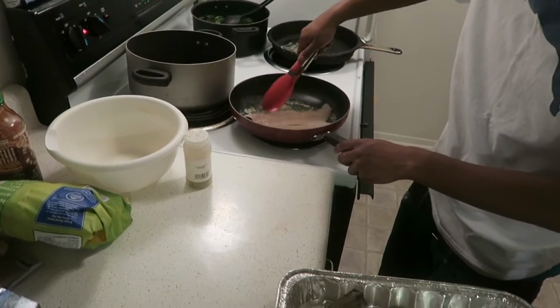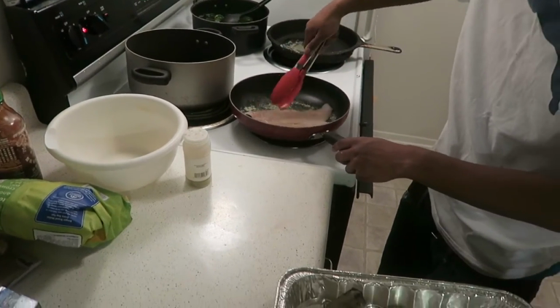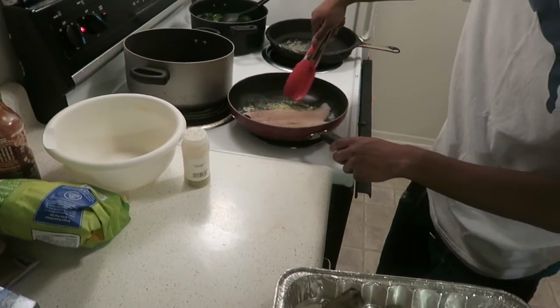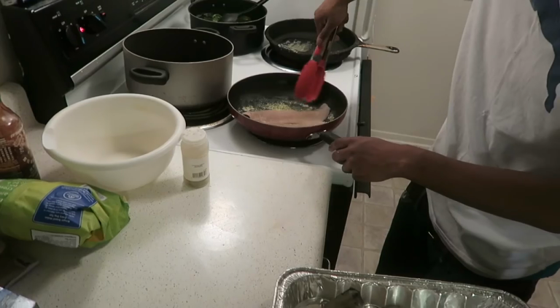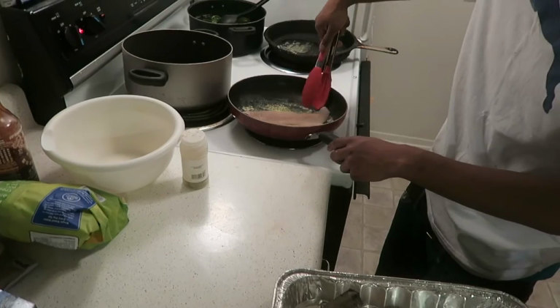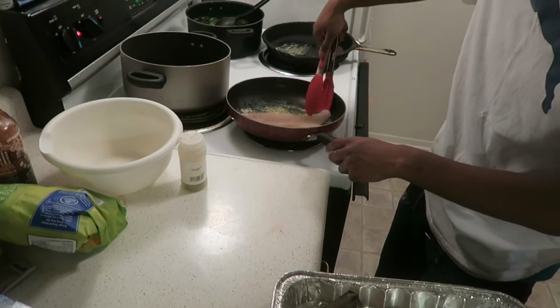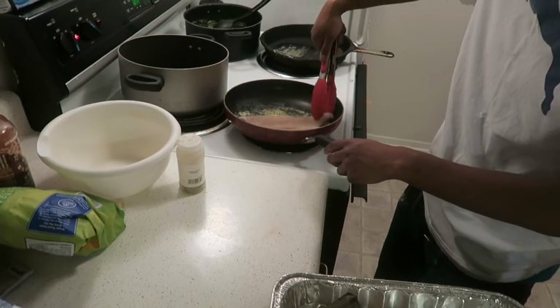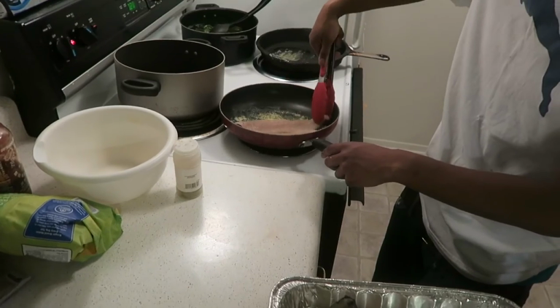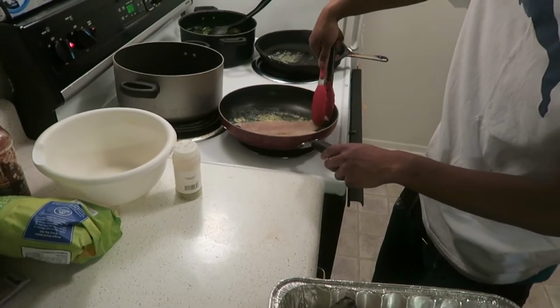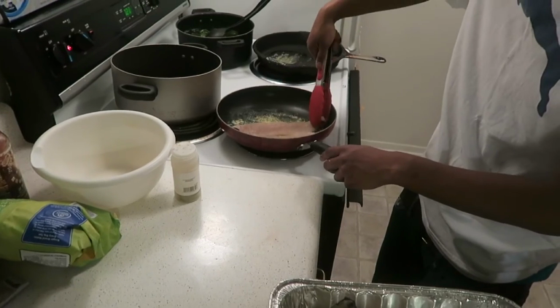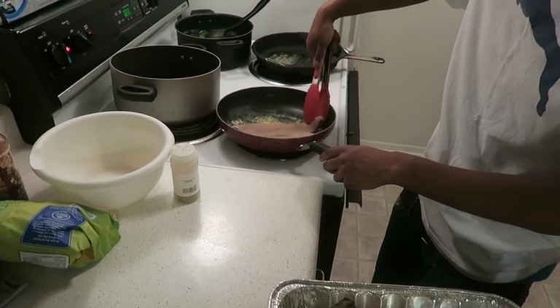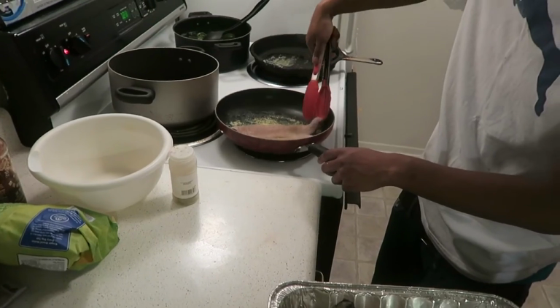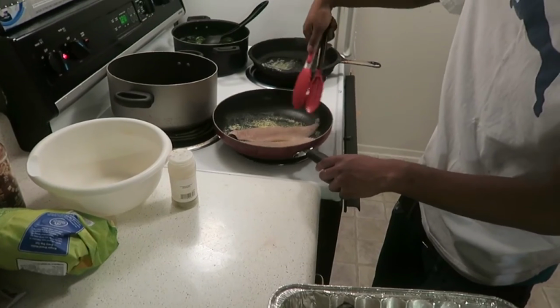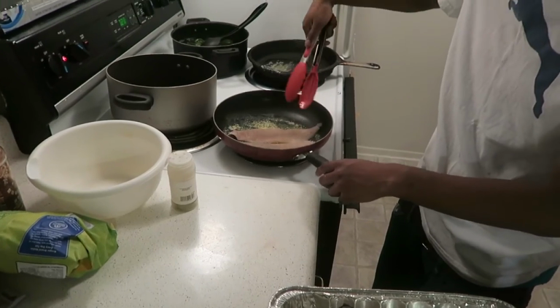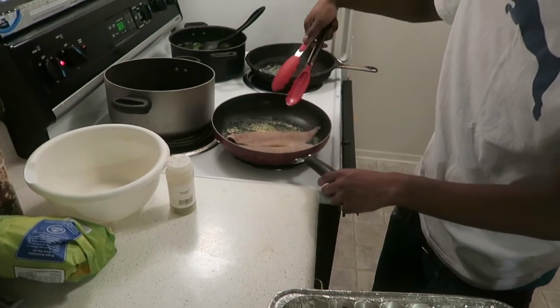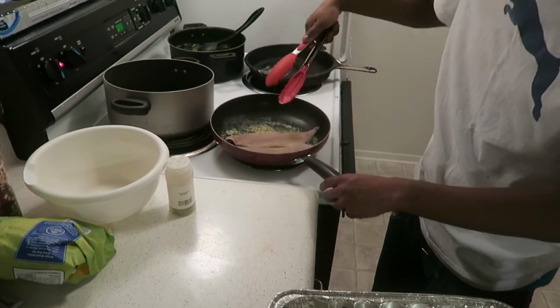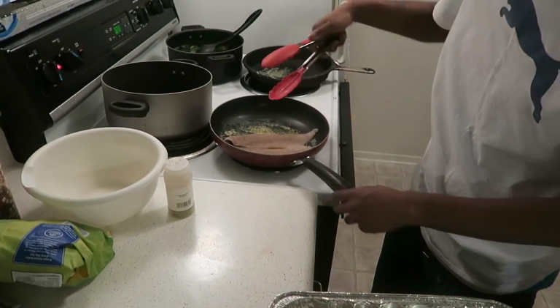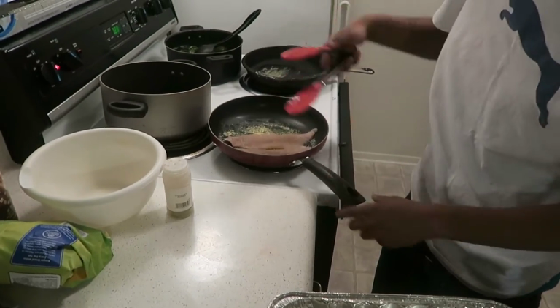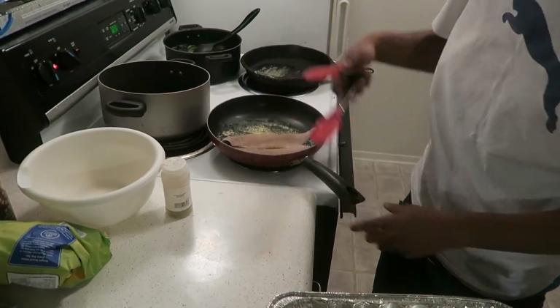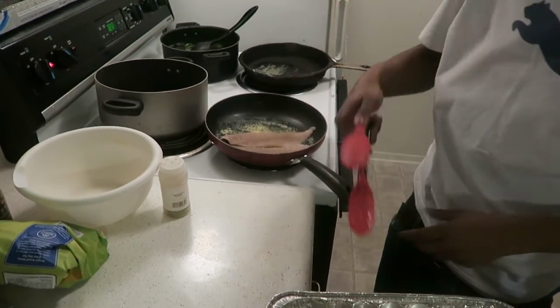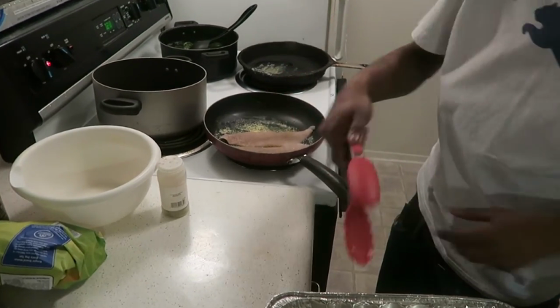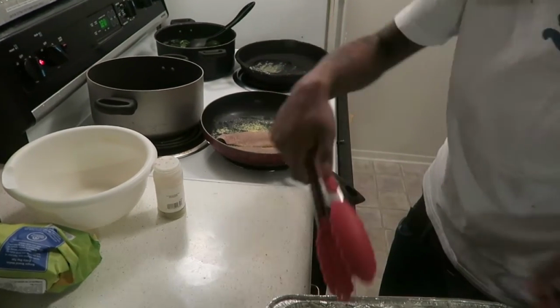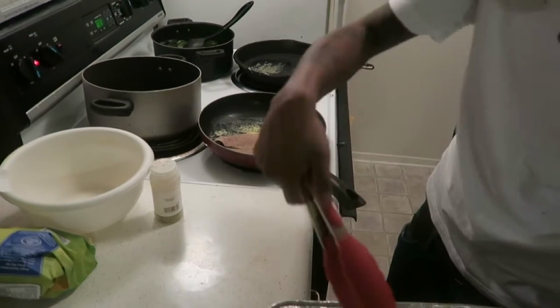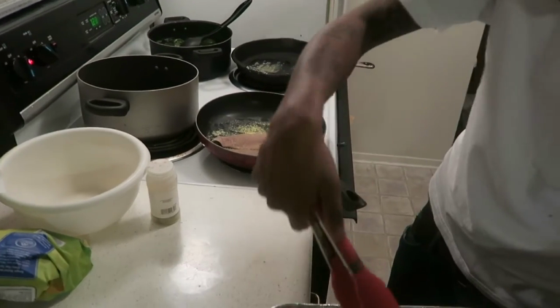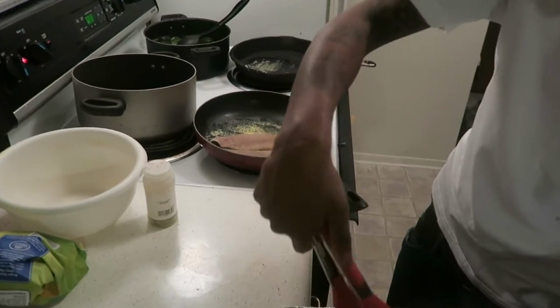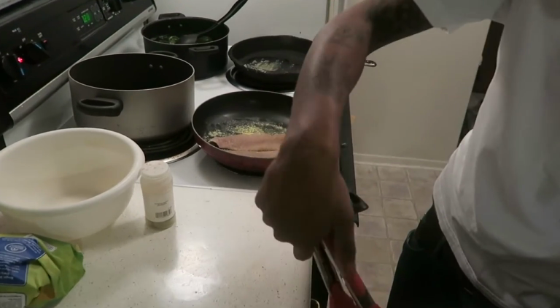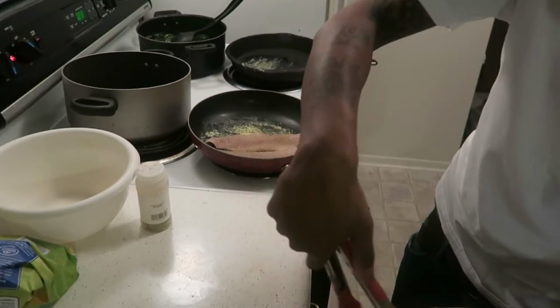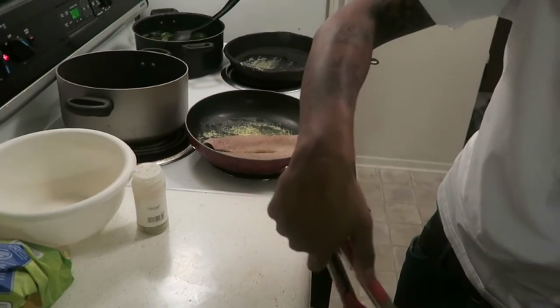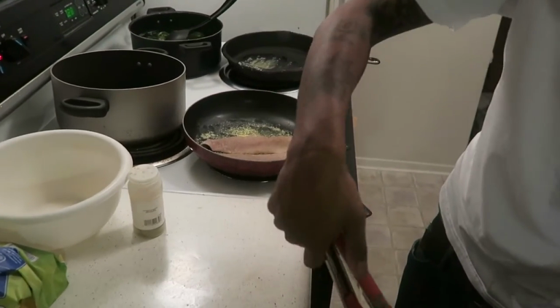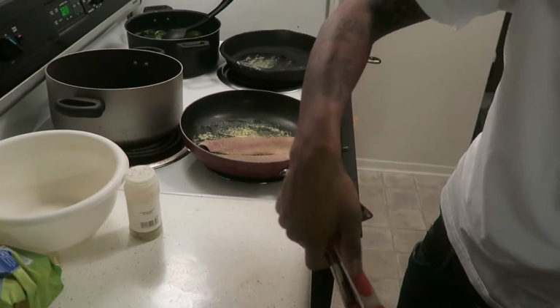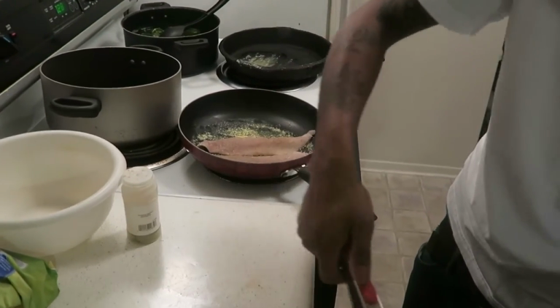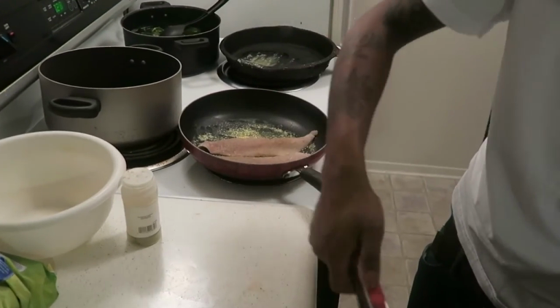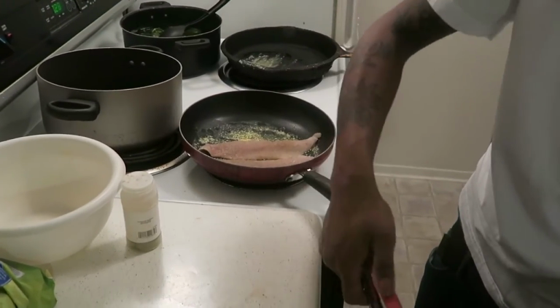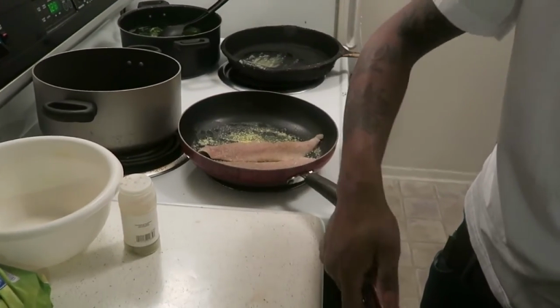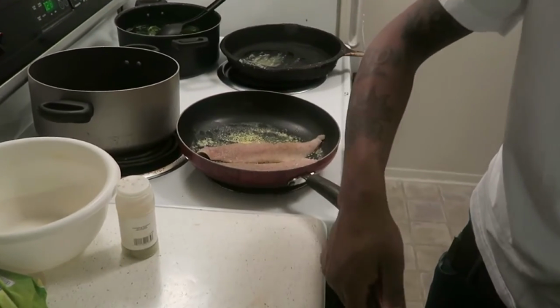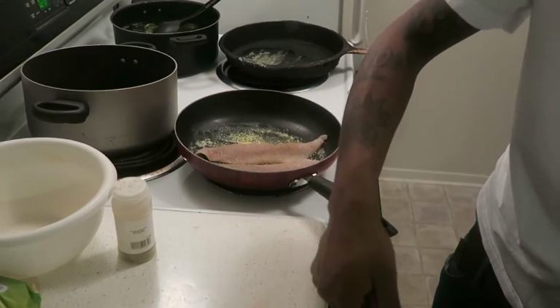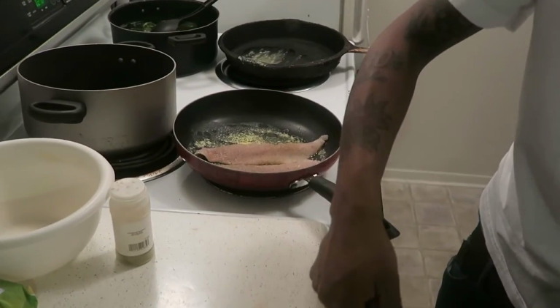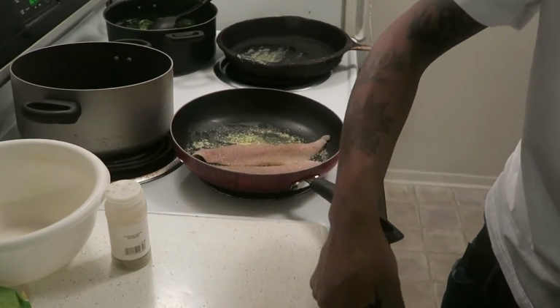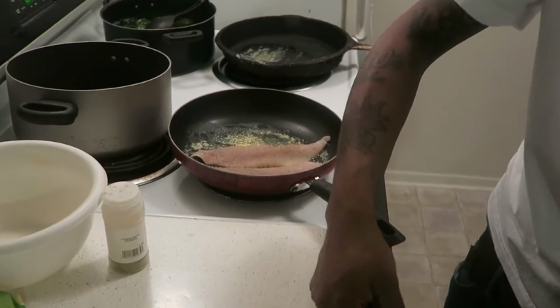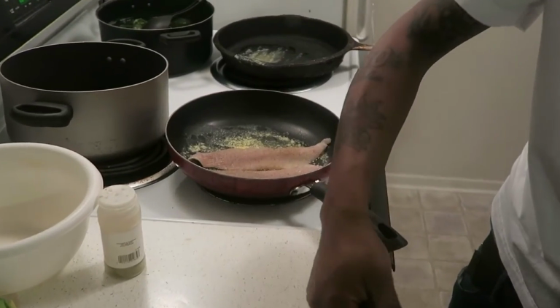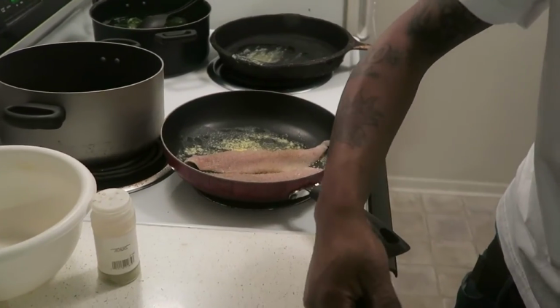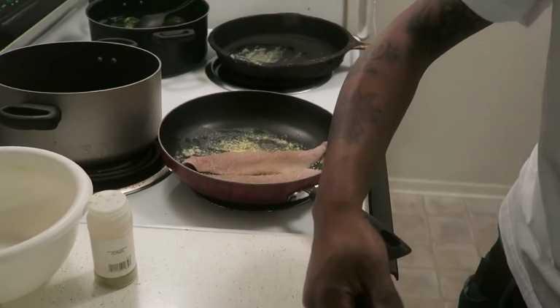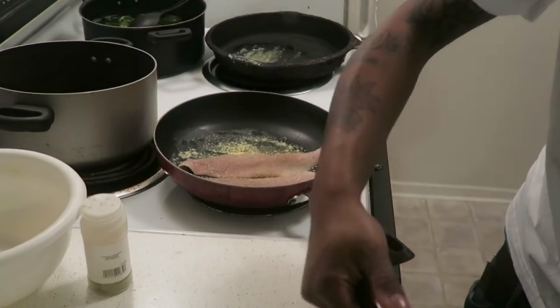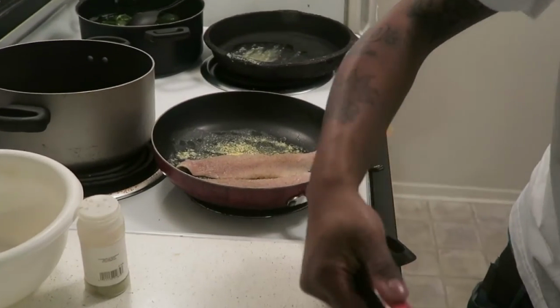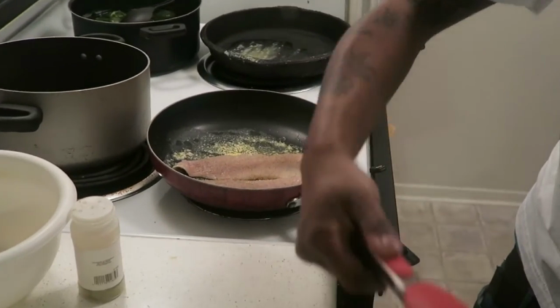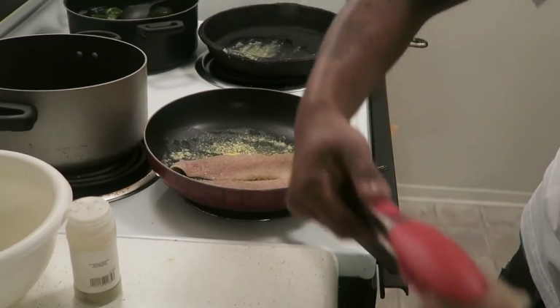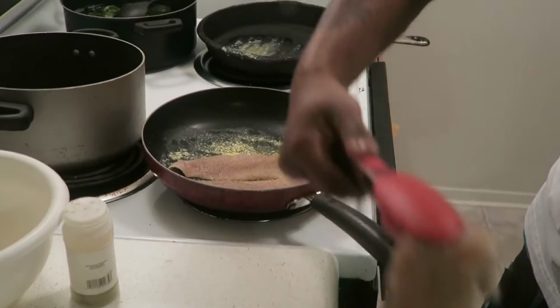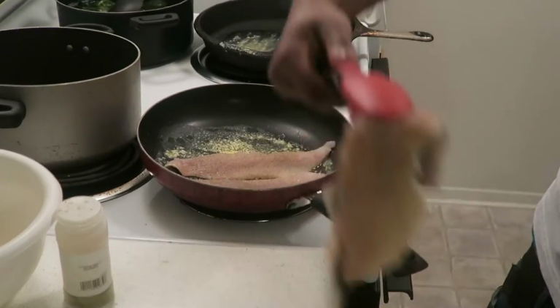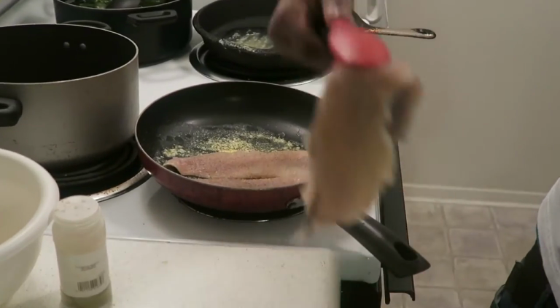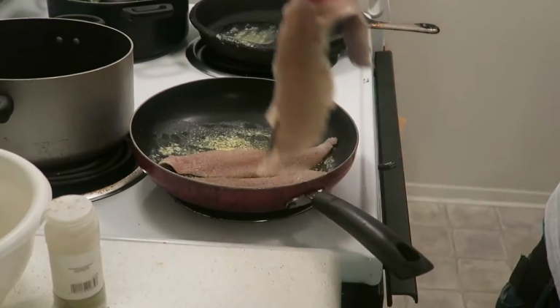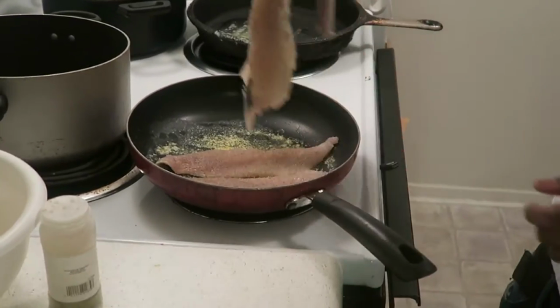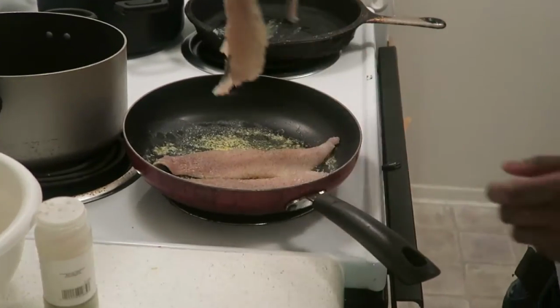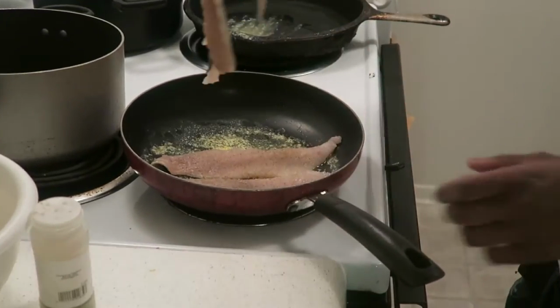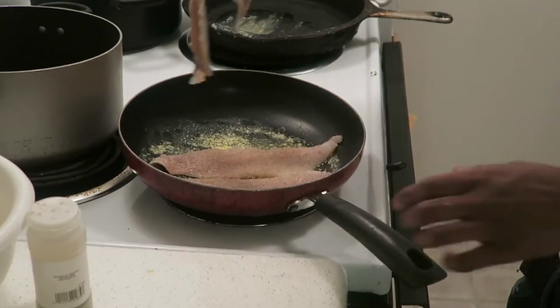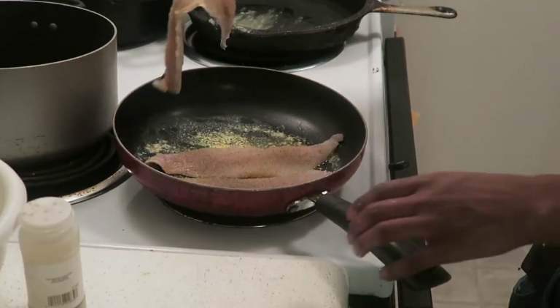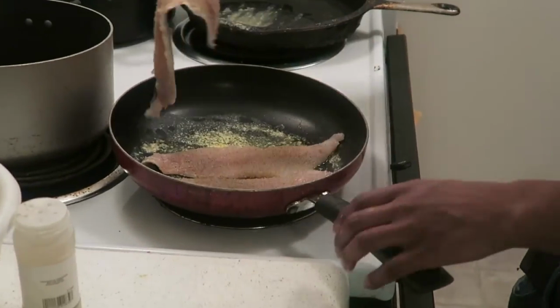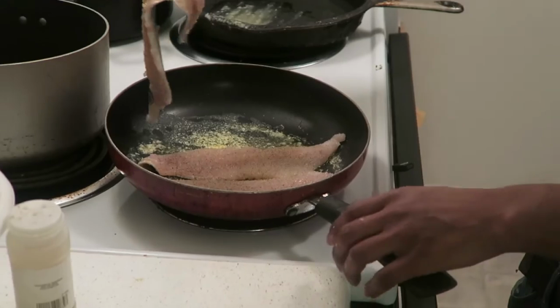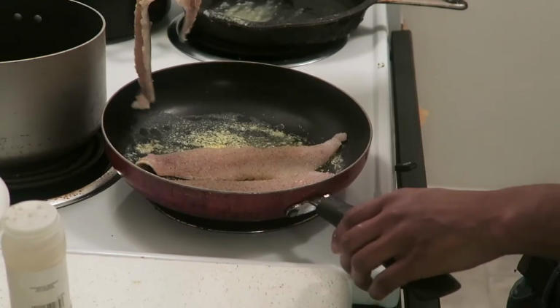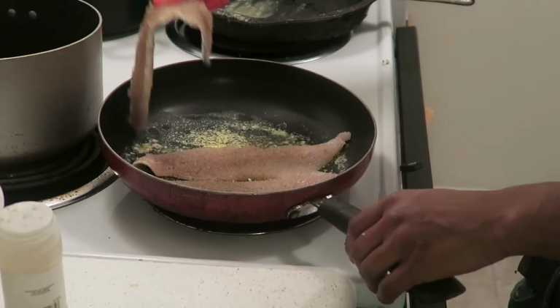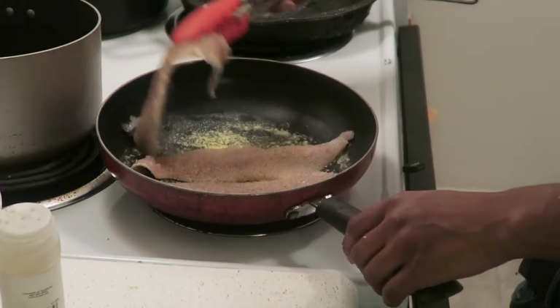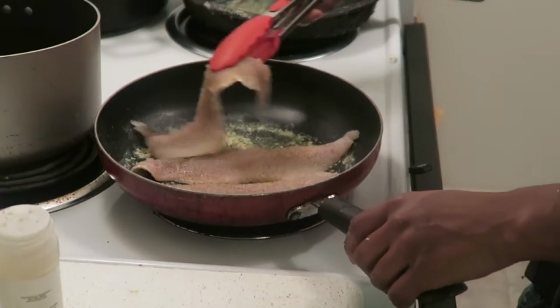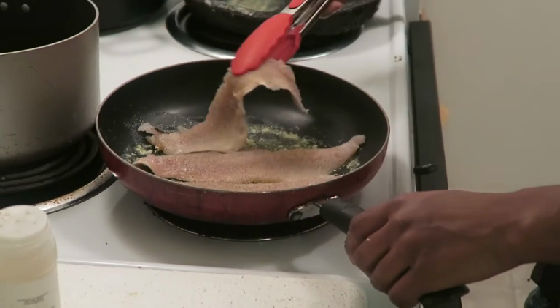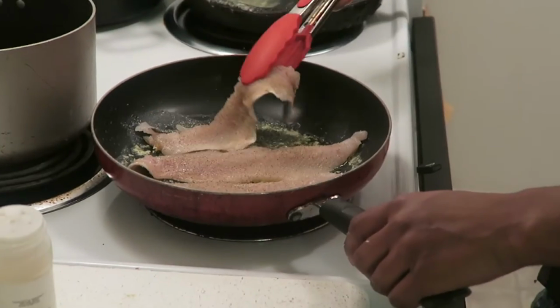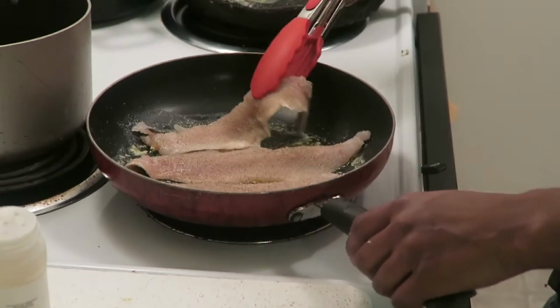But you don't want to overcrowd the pan. If I had a bigger one I could, but I didn't want to use the other one — I love this pan.